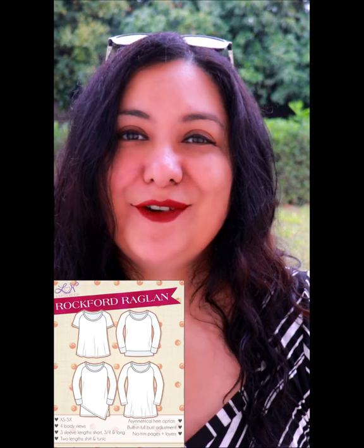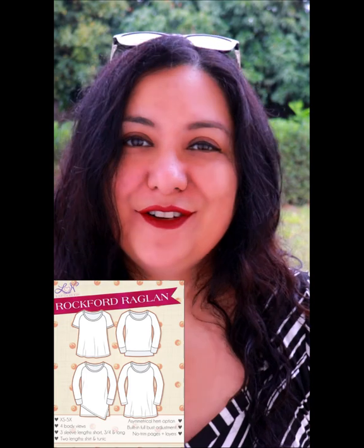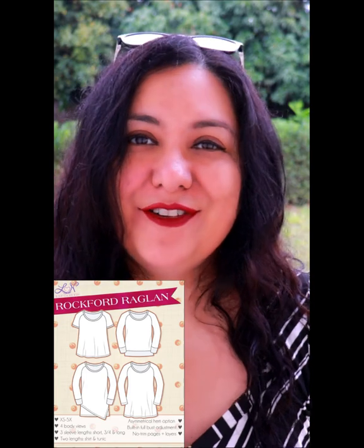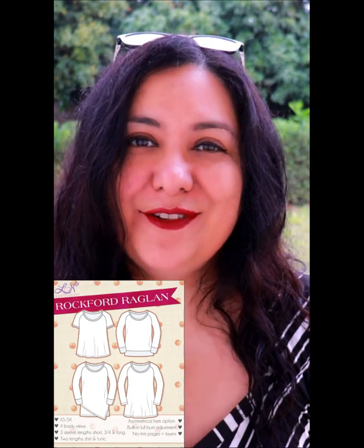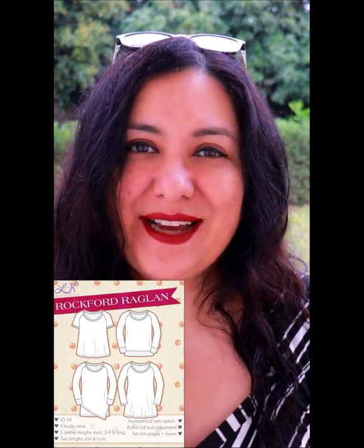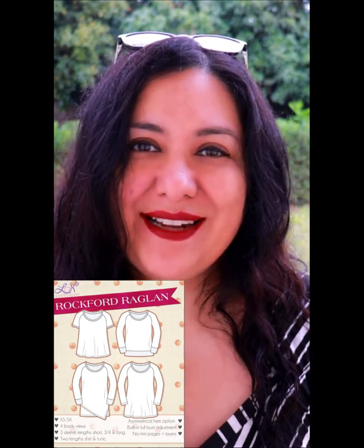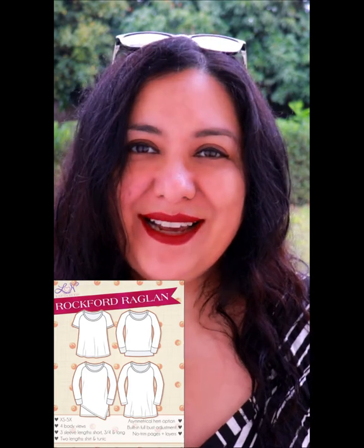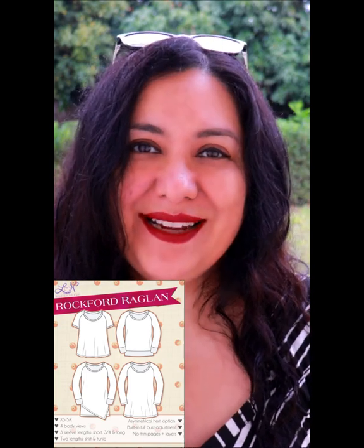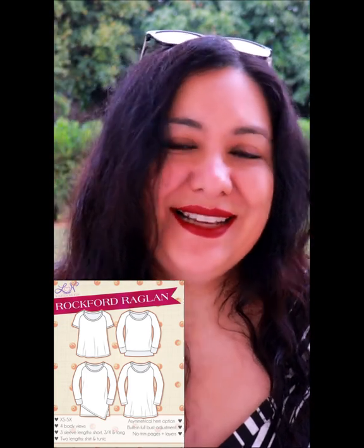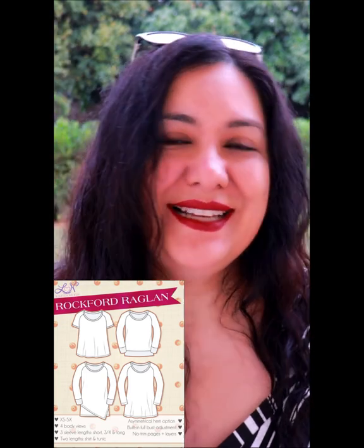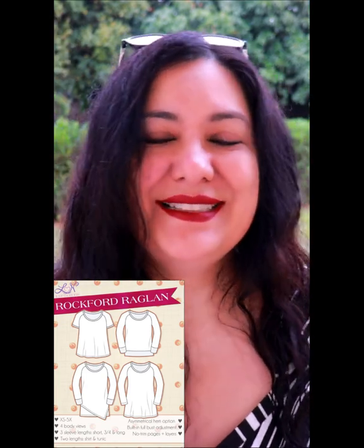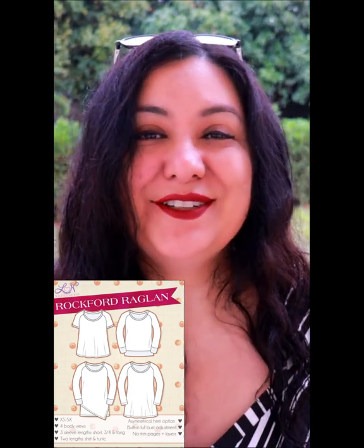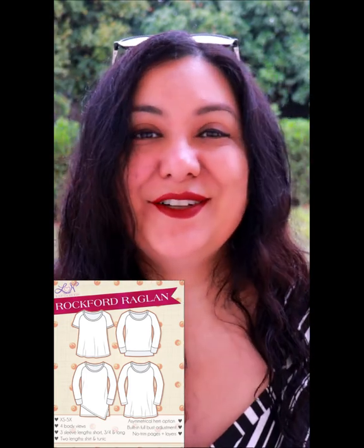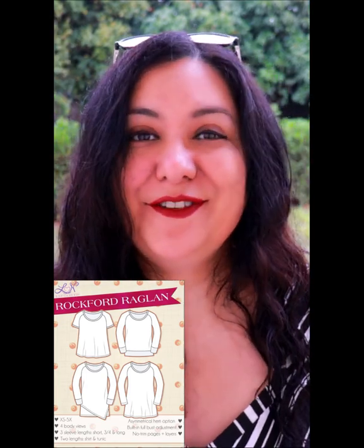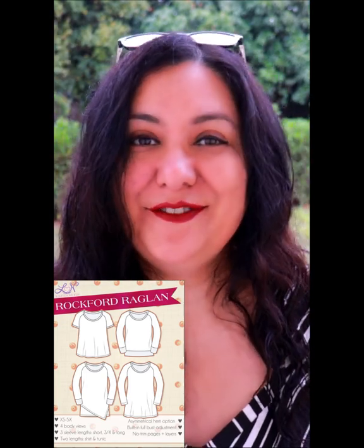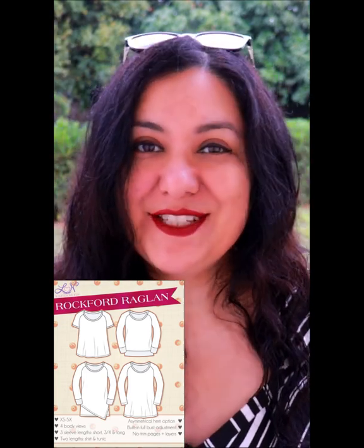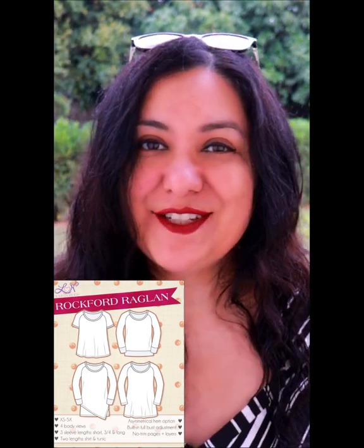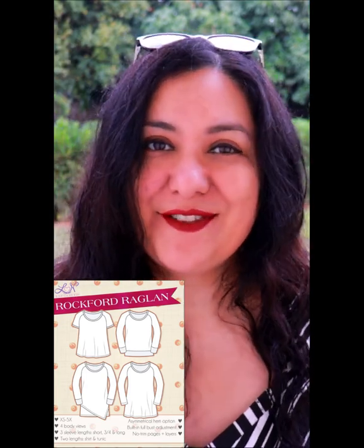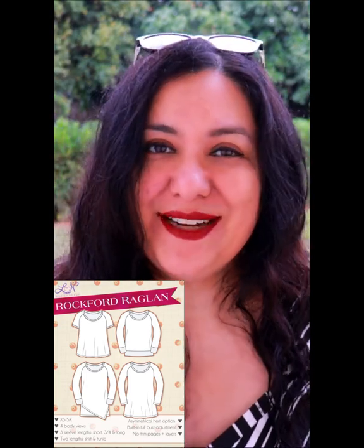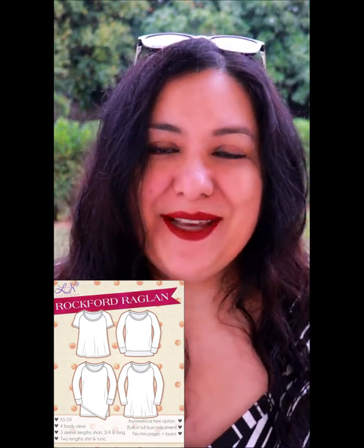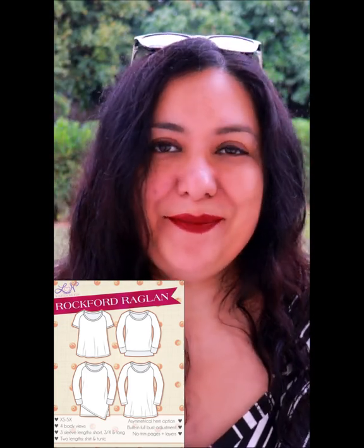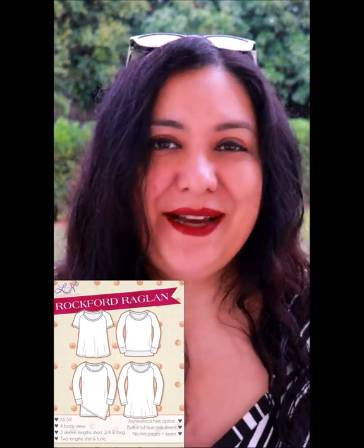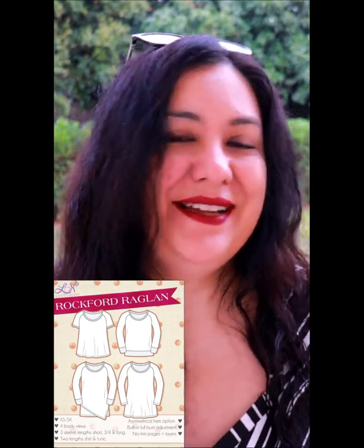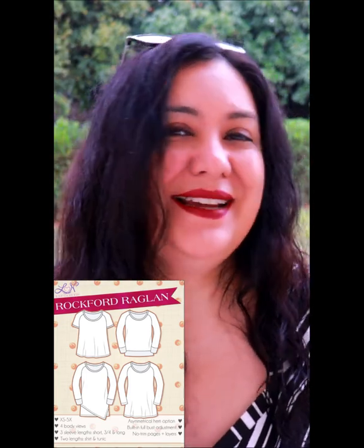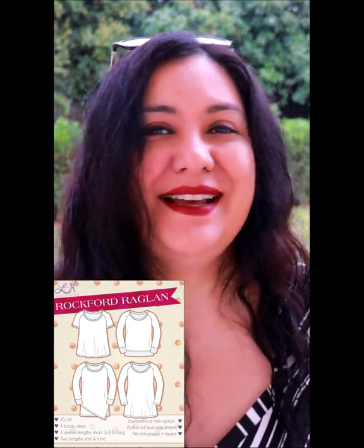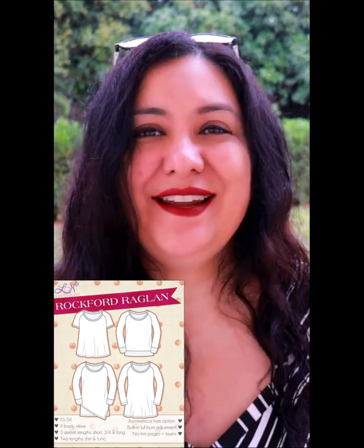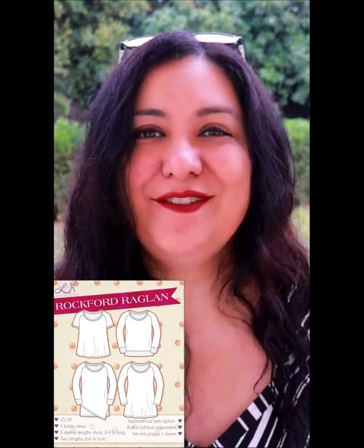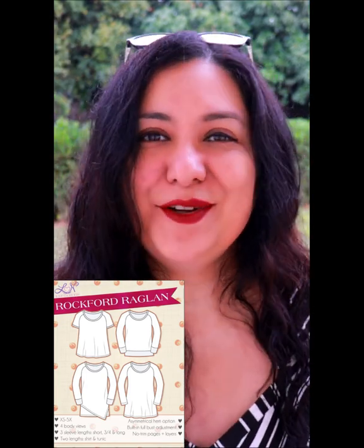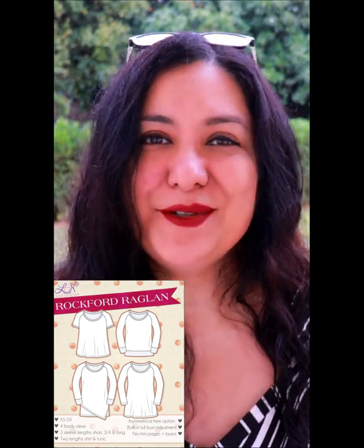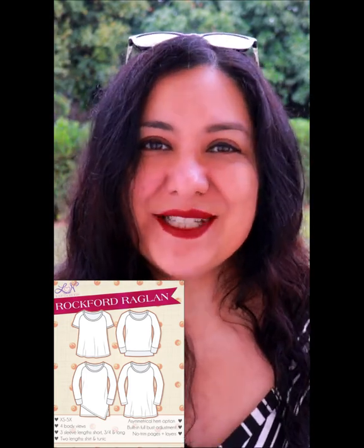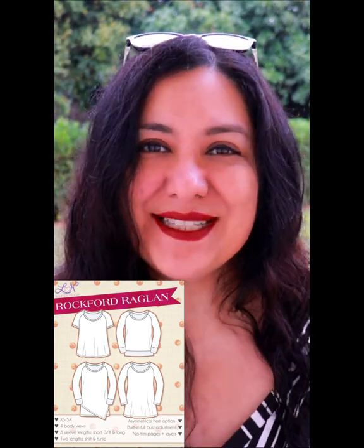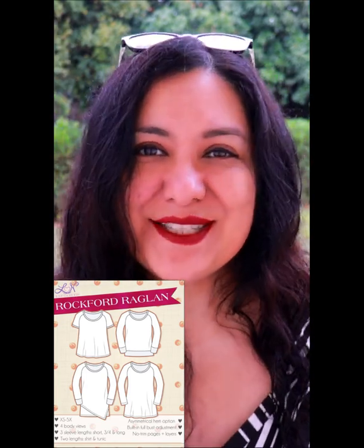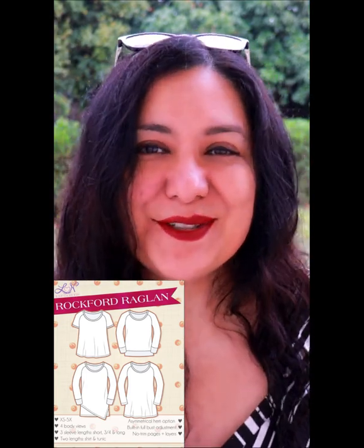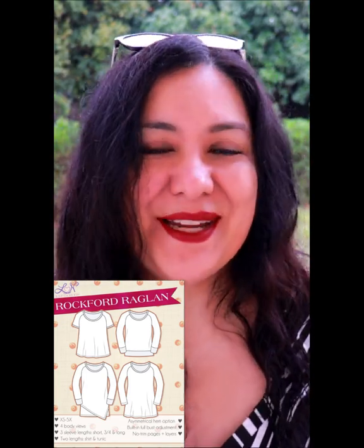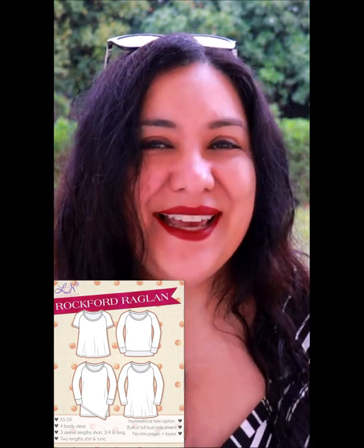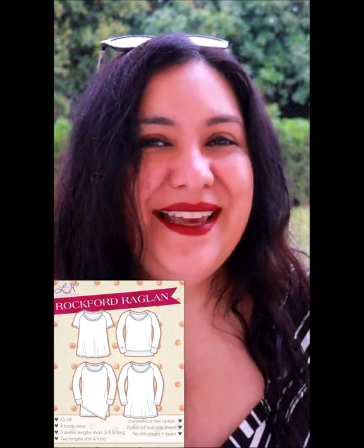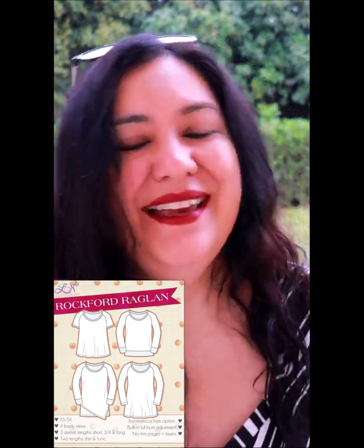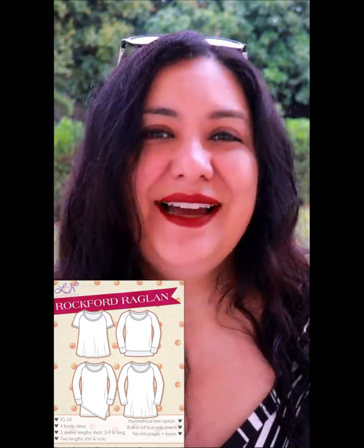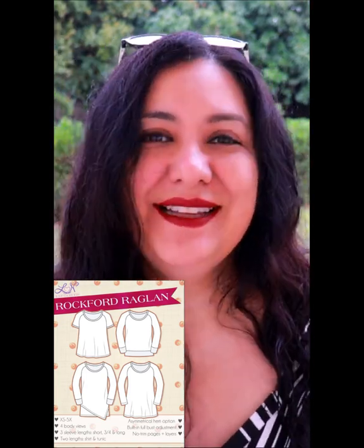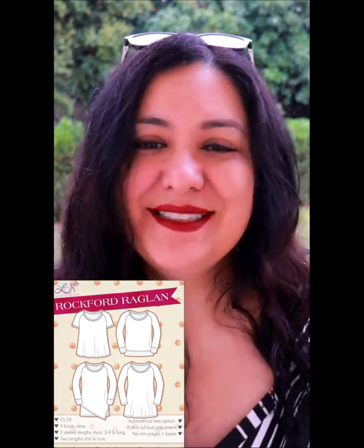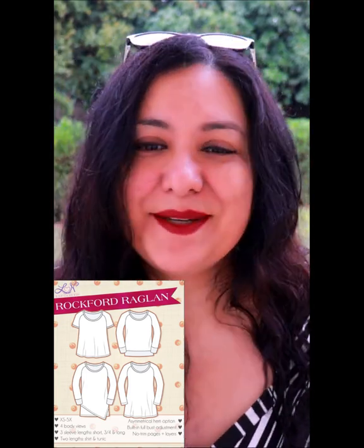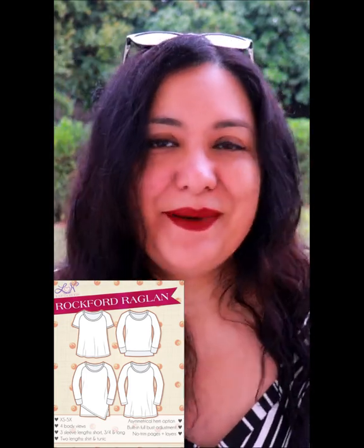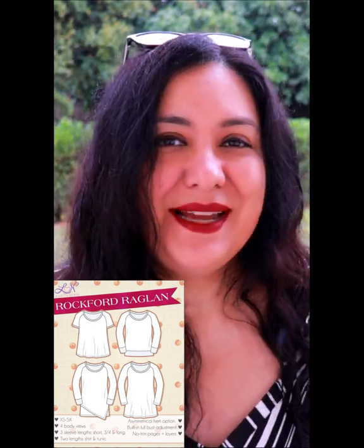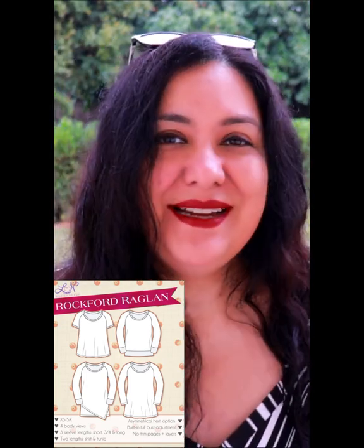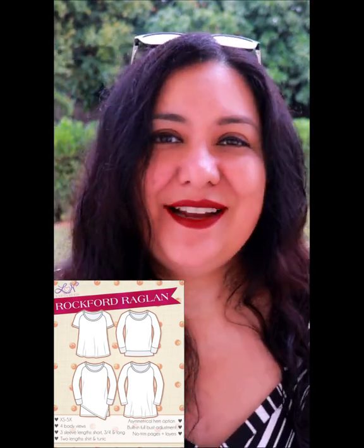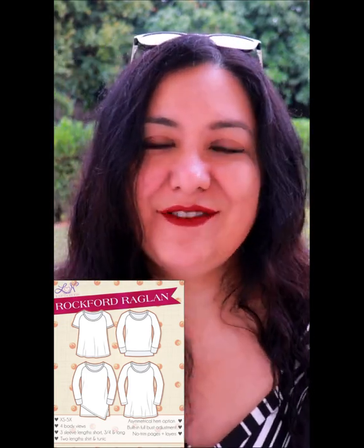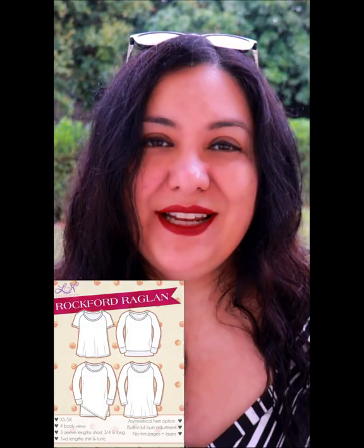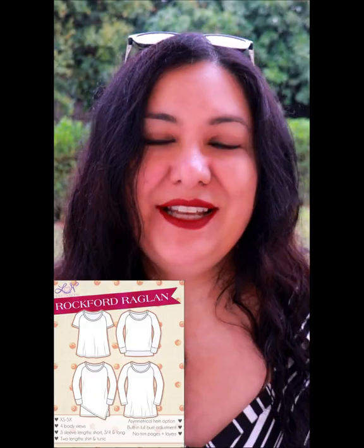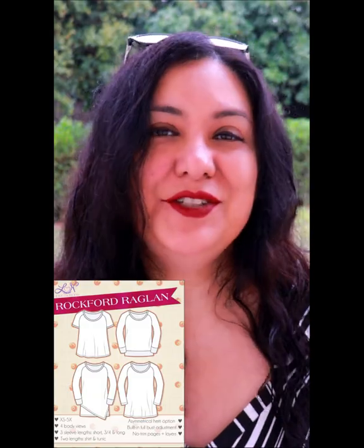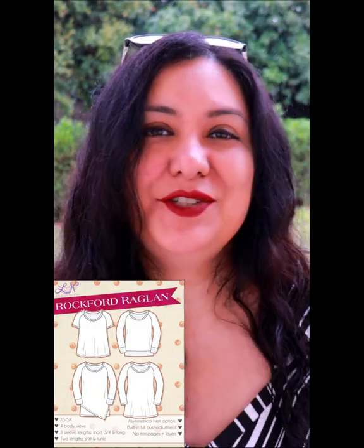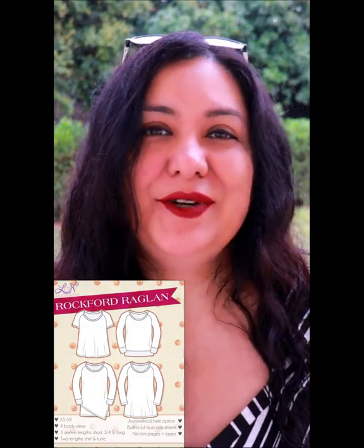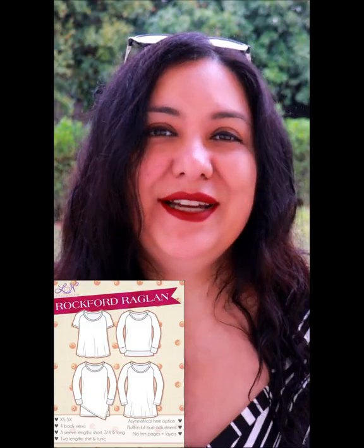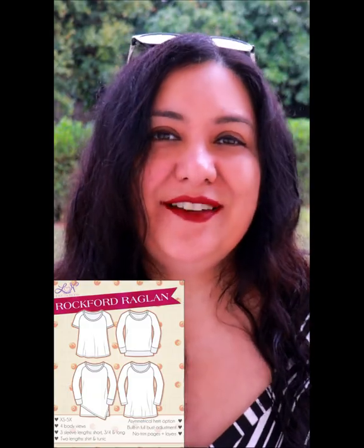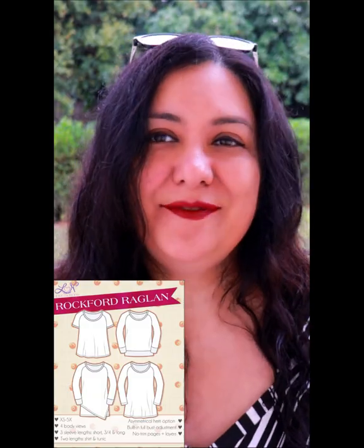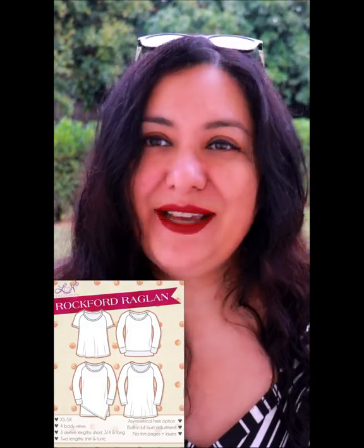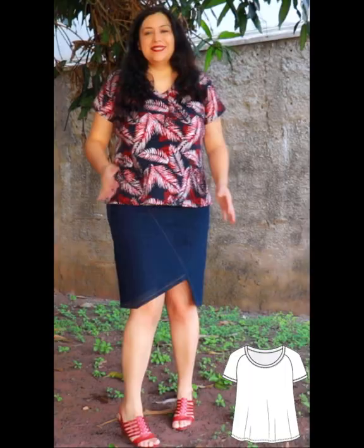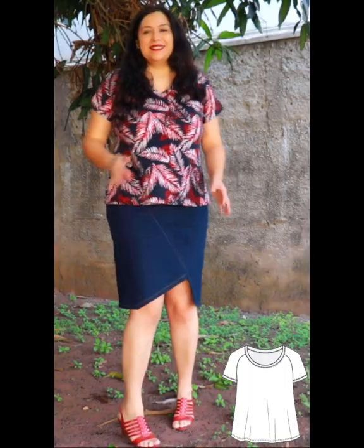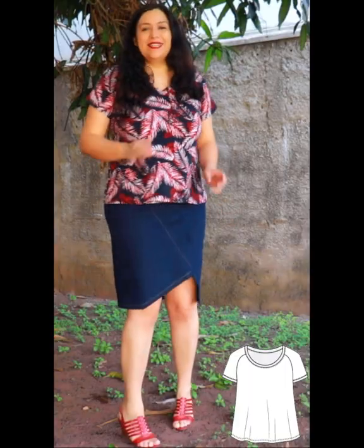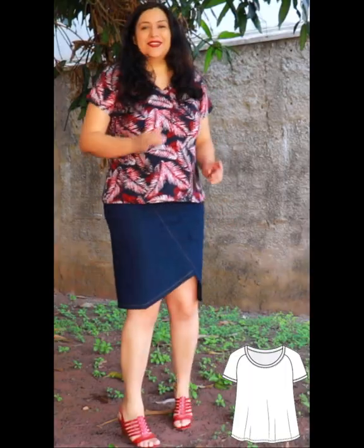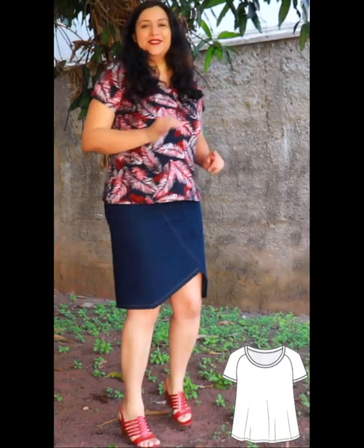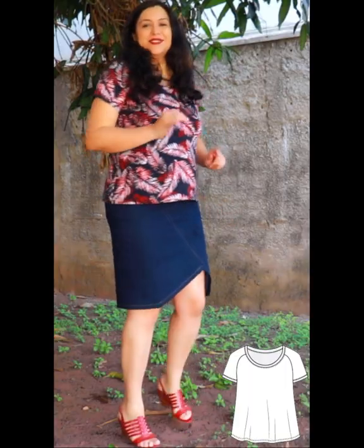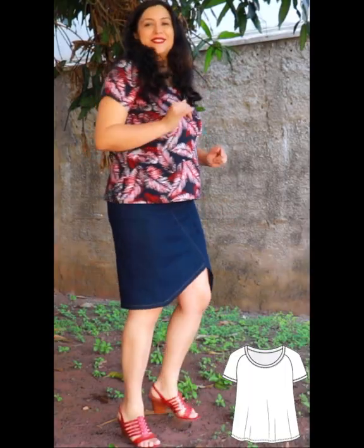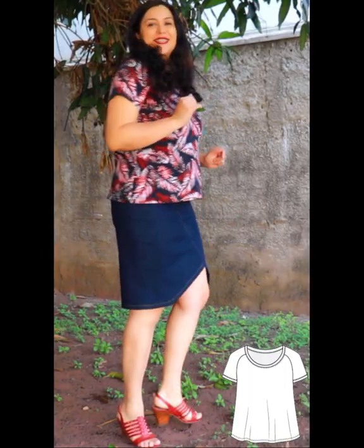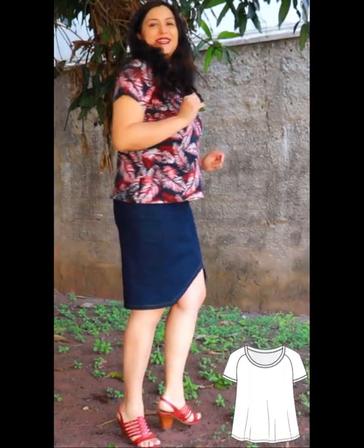The Rockford Raglan is the Feature Friday pattern at Love Notions today, and it's a pattern I've really enjoyed. I've made it five times.